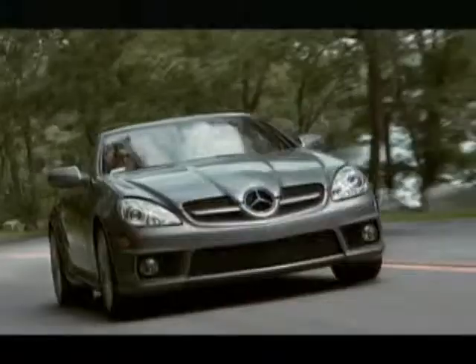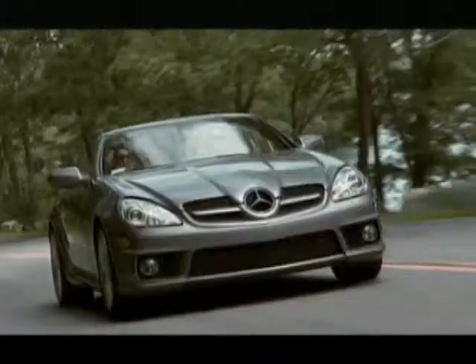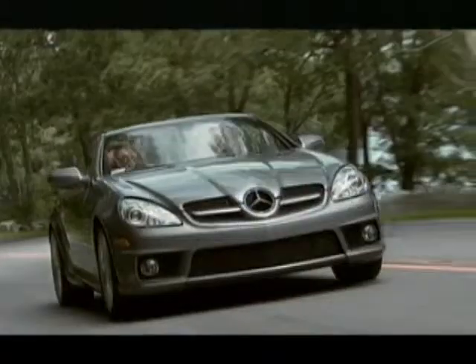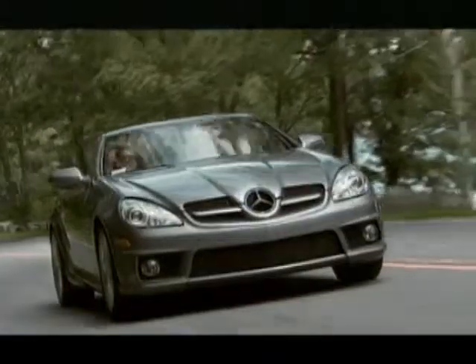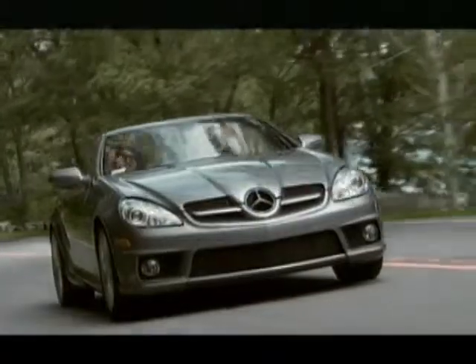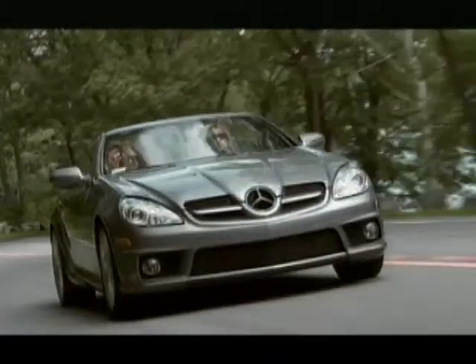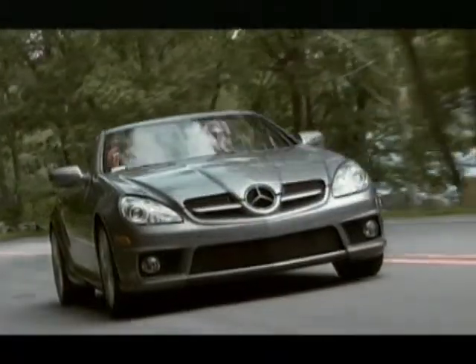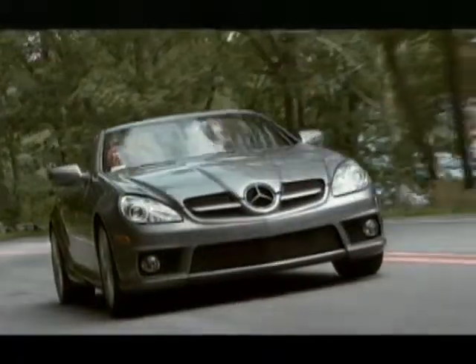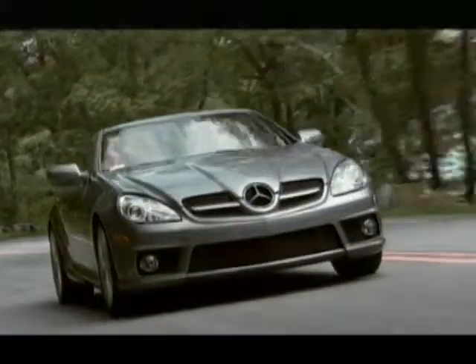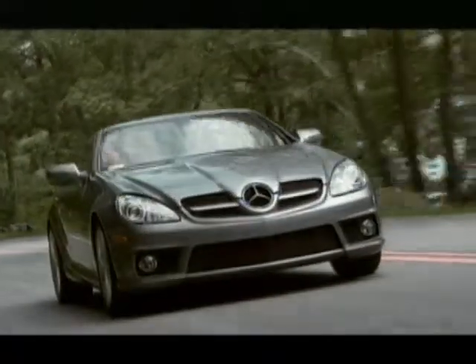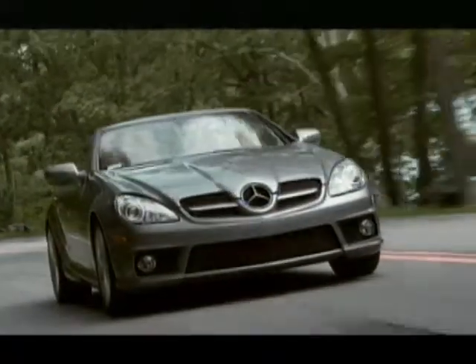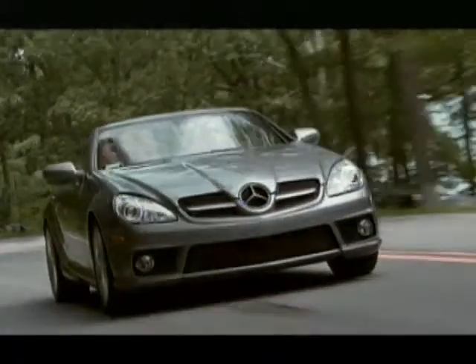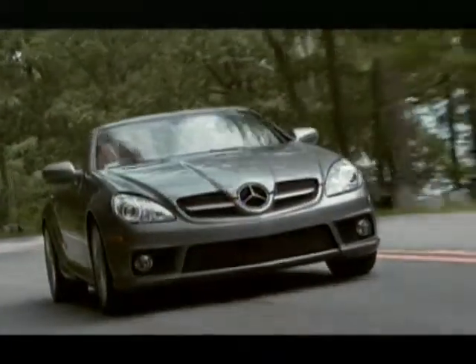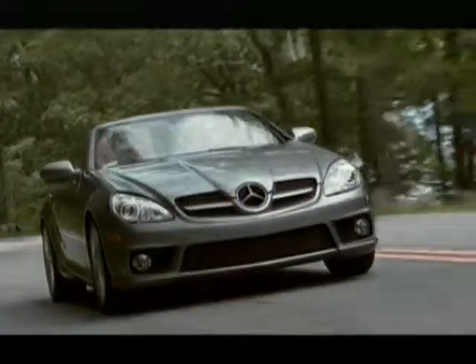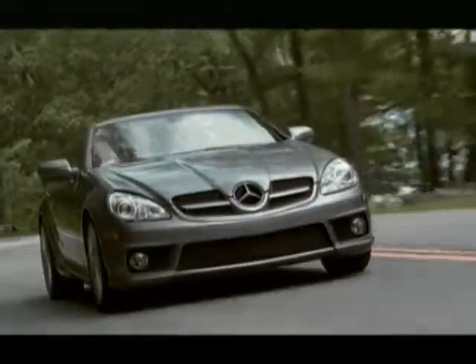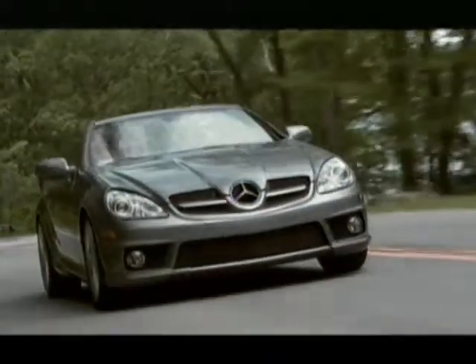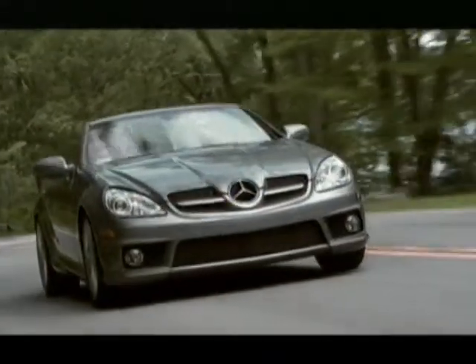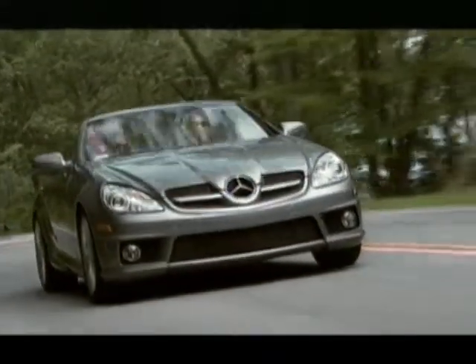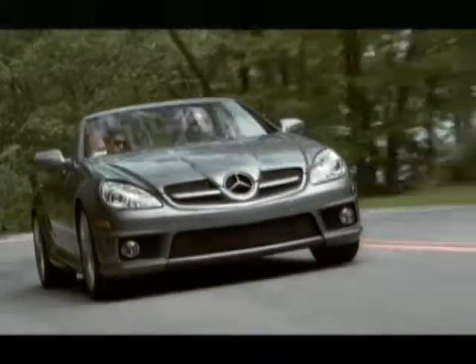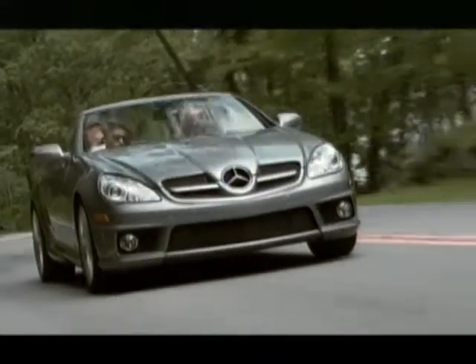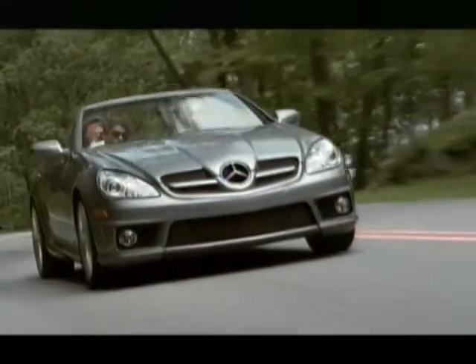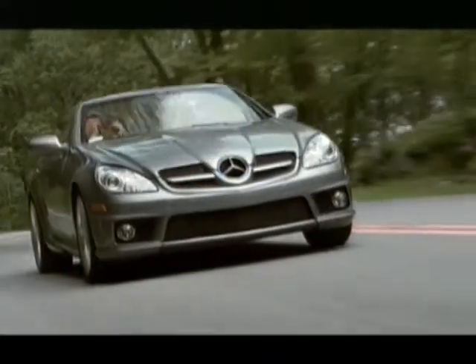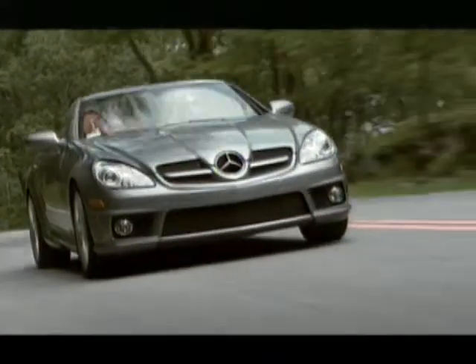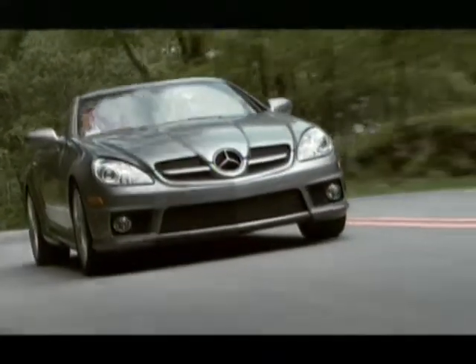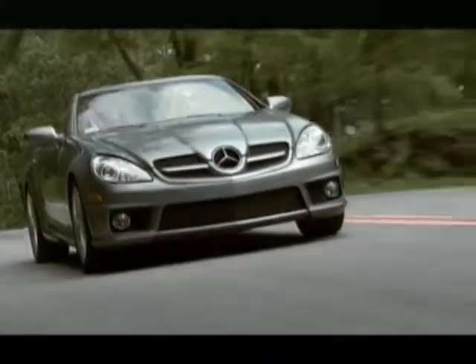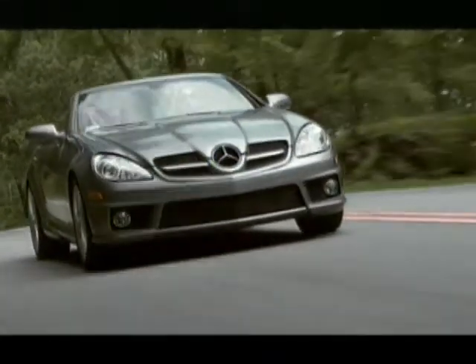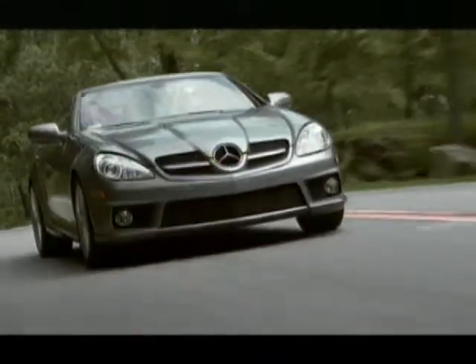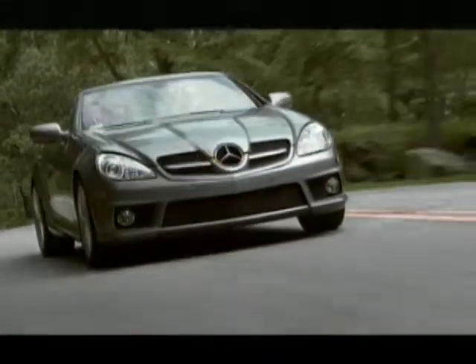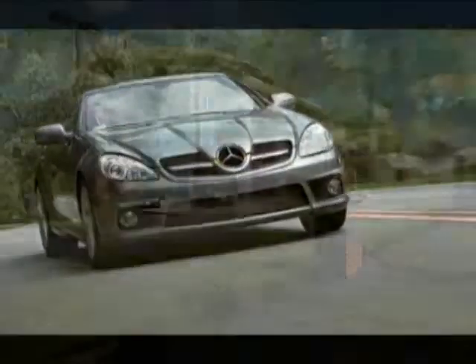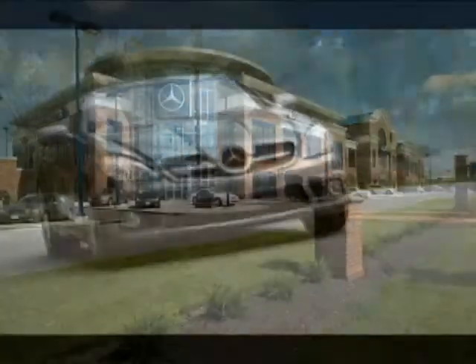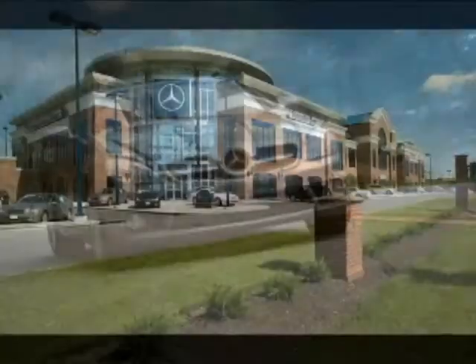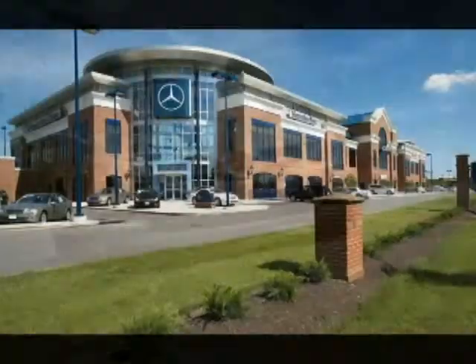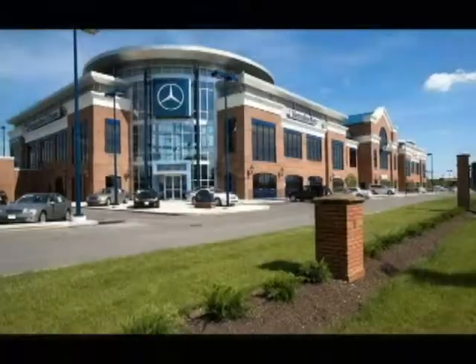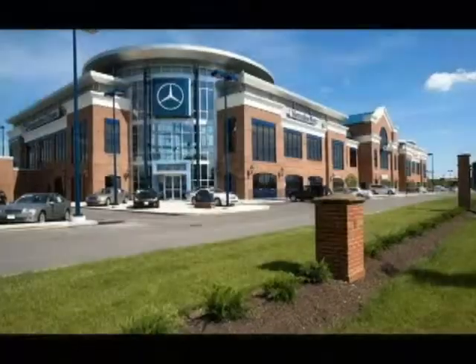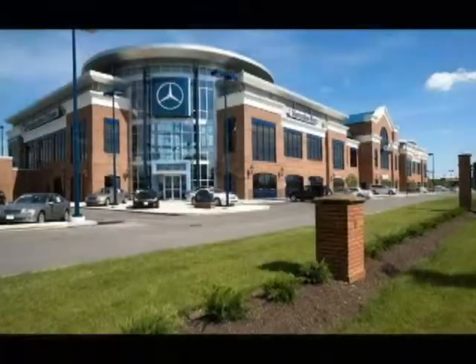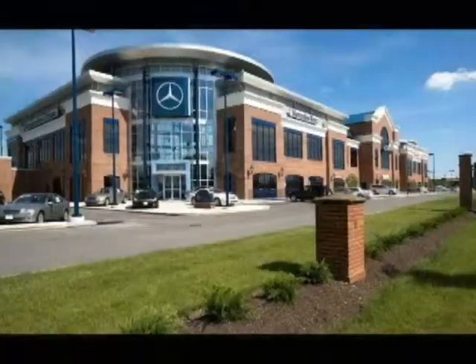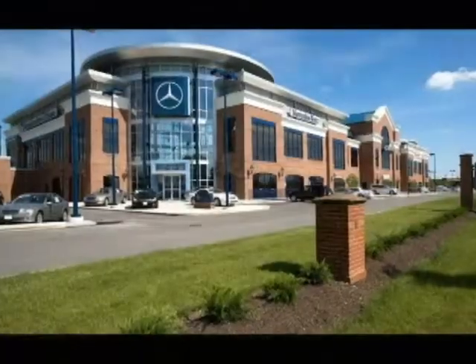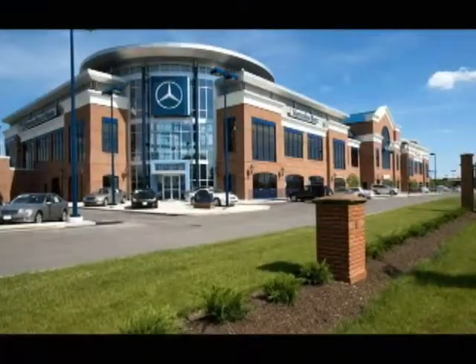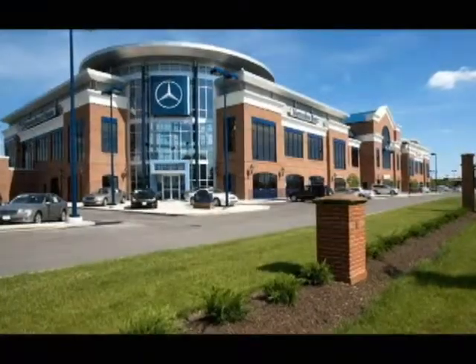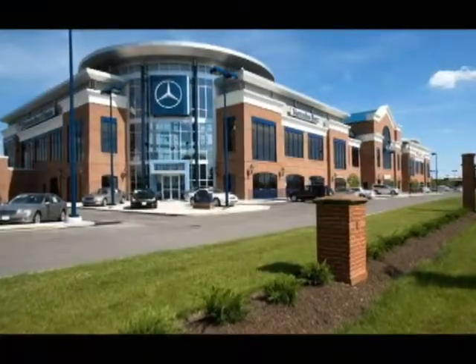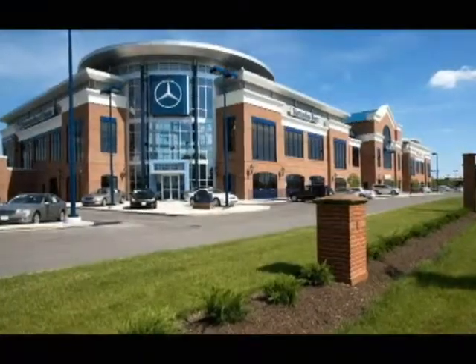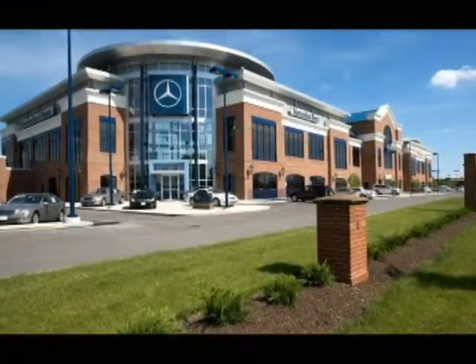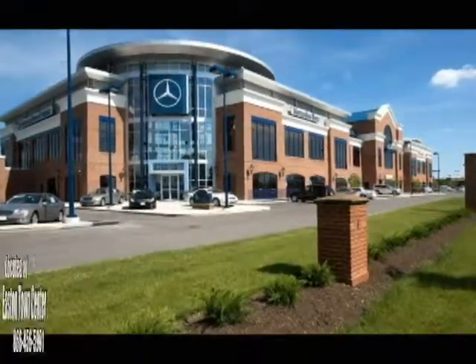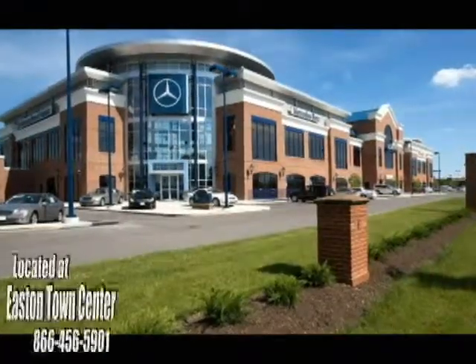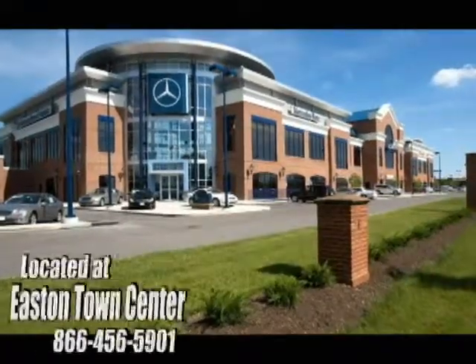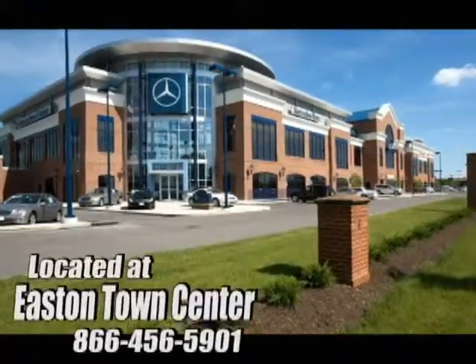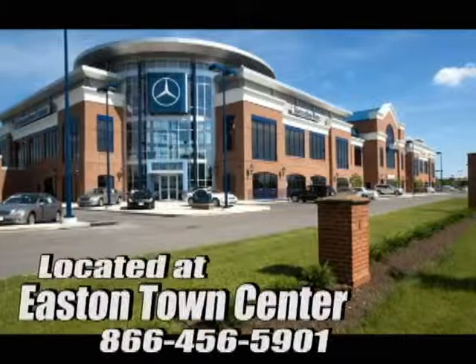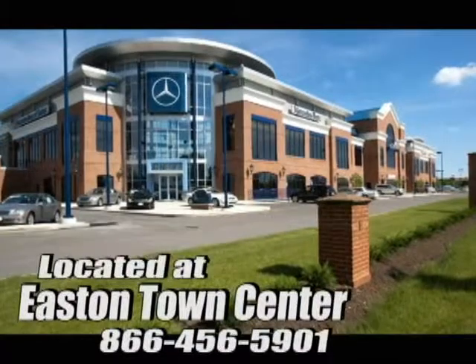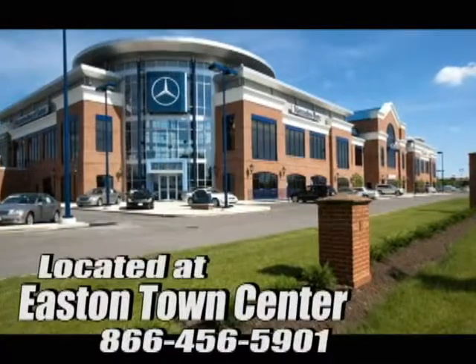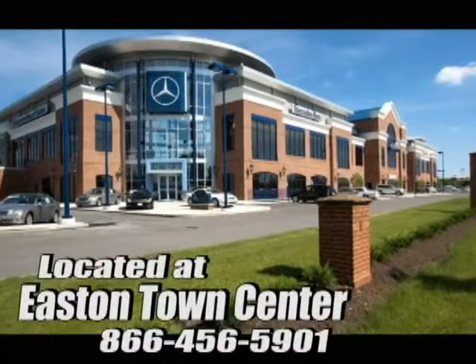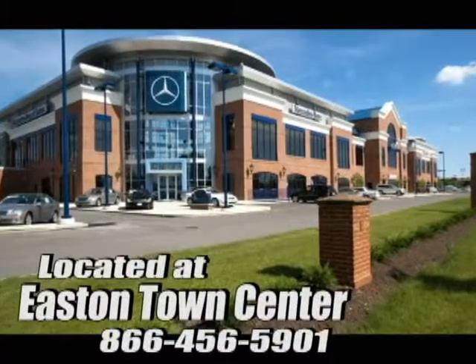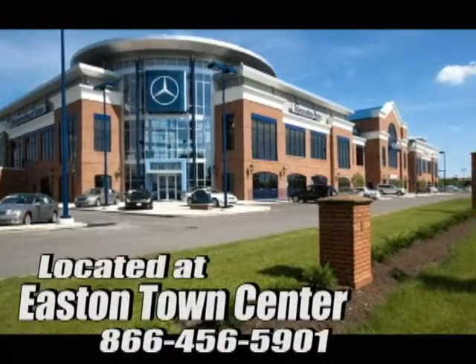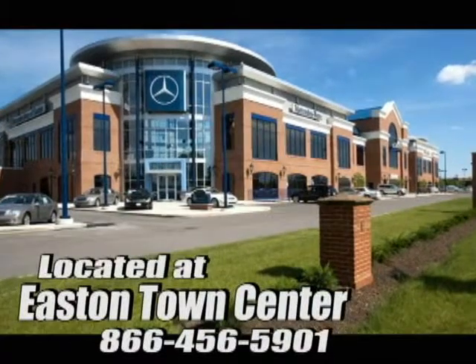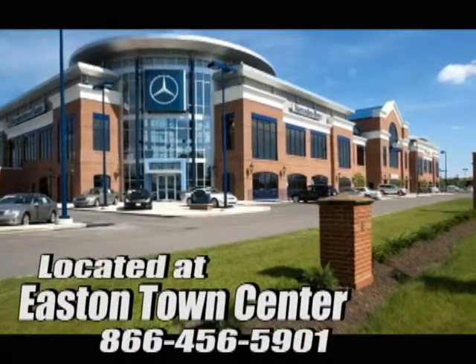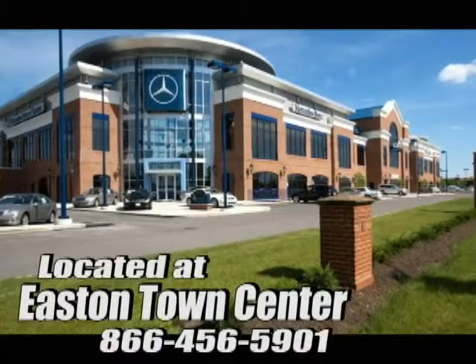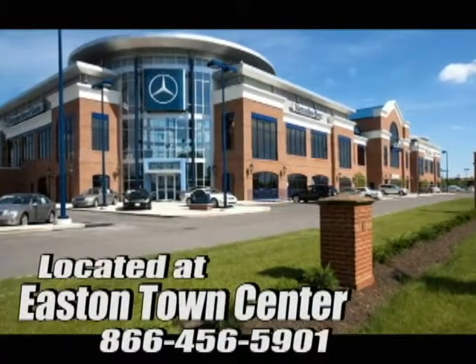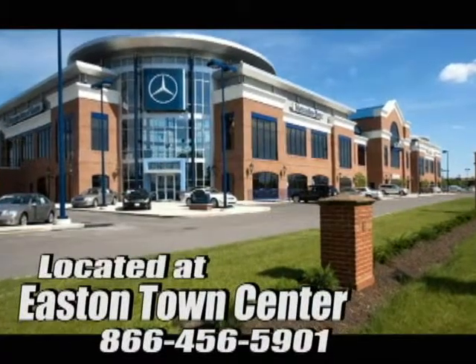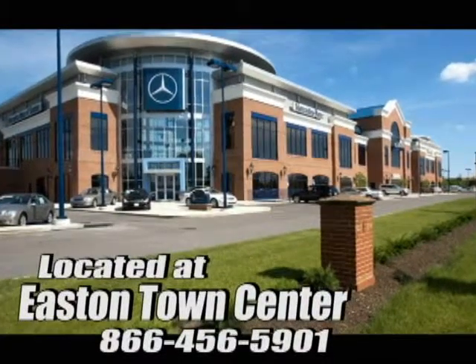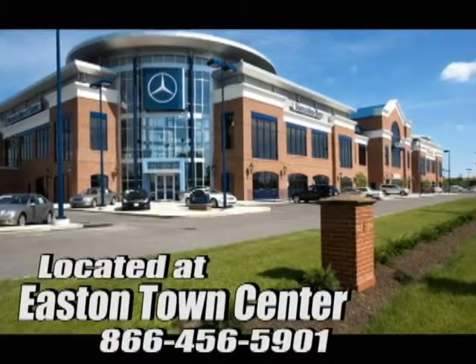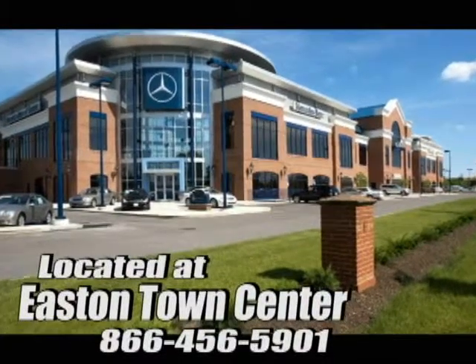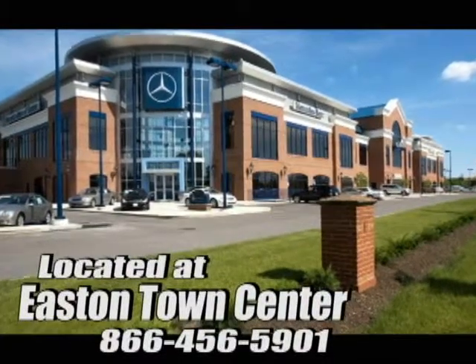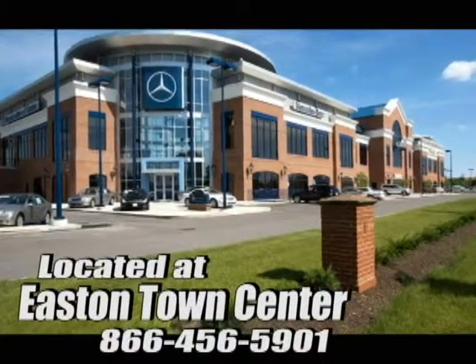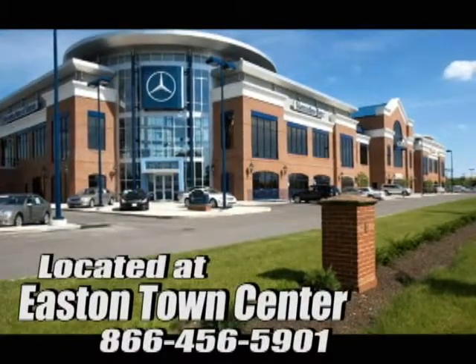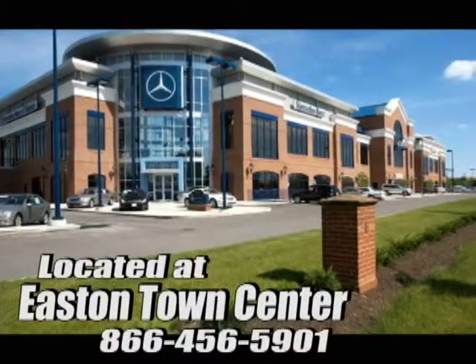Come experience luxury the German way at Mercedes-Benz of Easton, conveniently located at Easton Town Center.